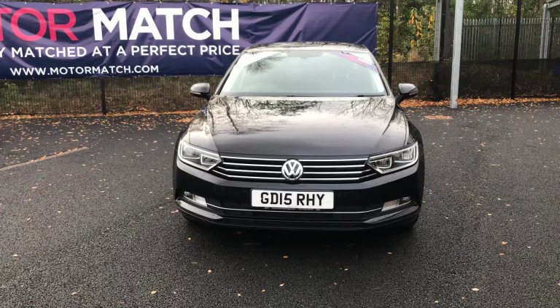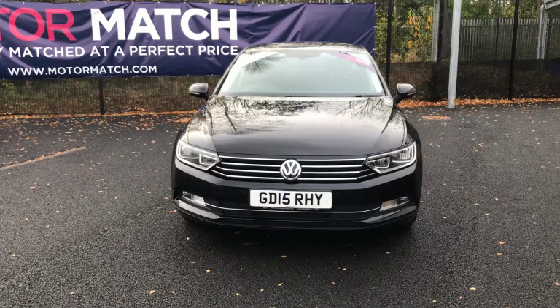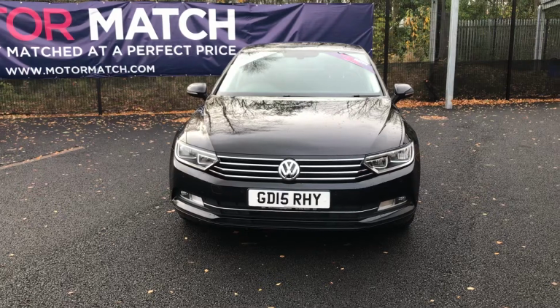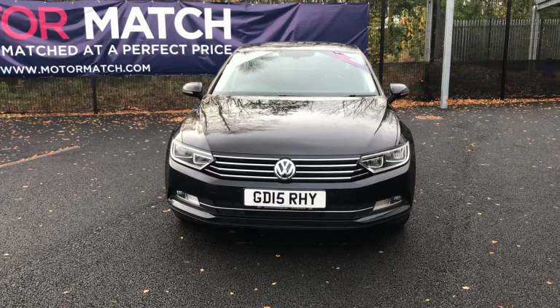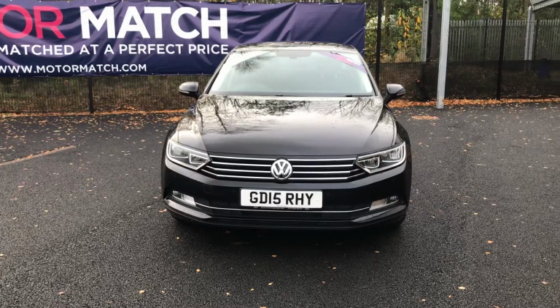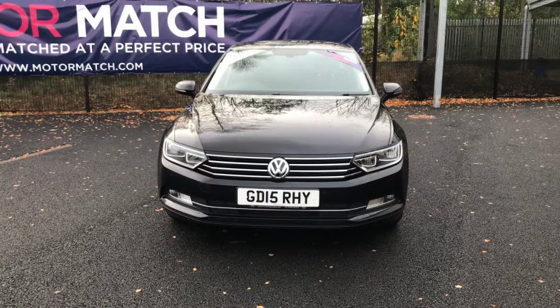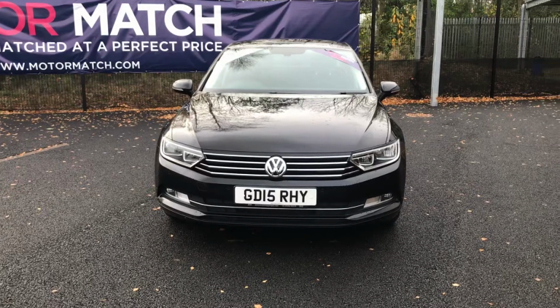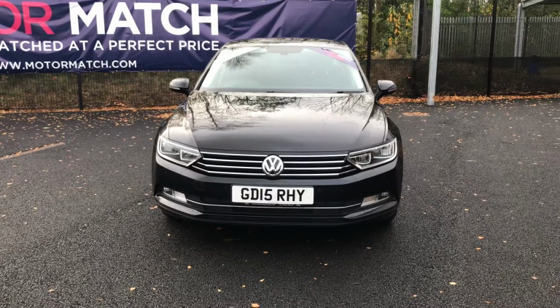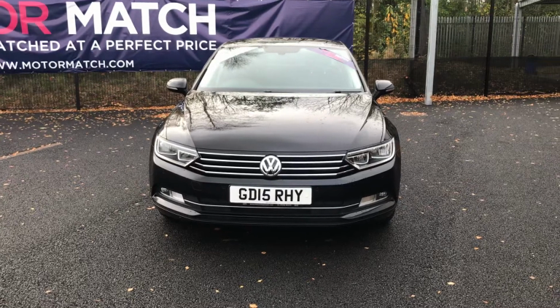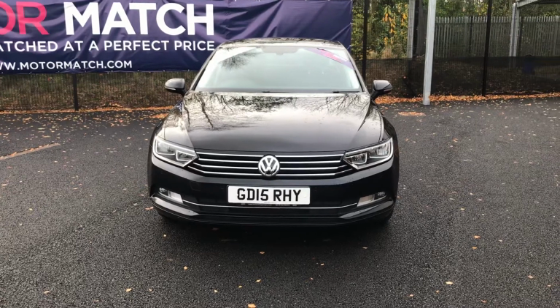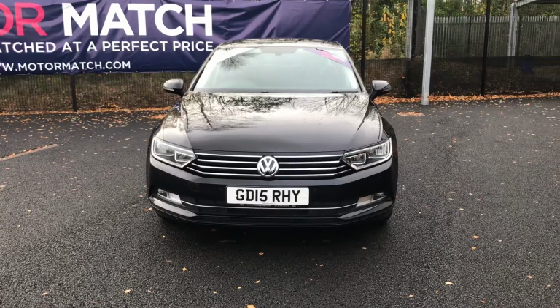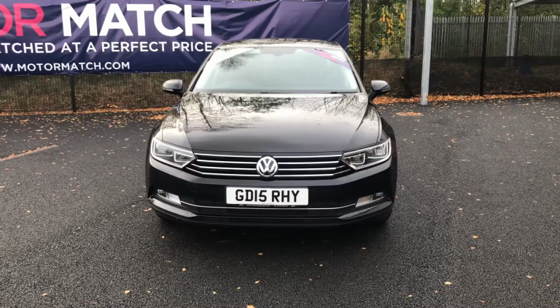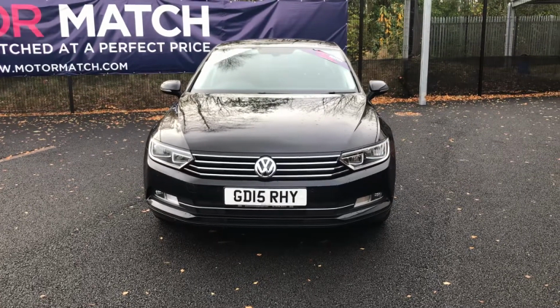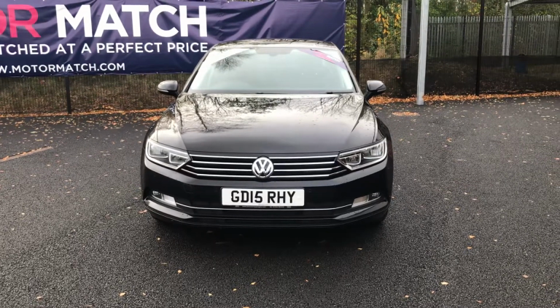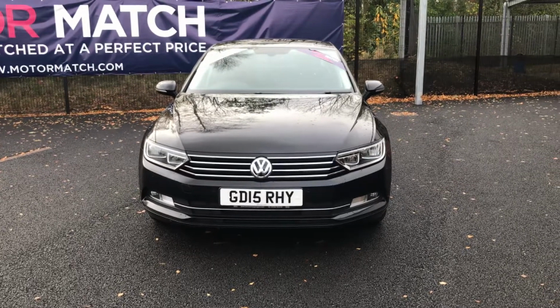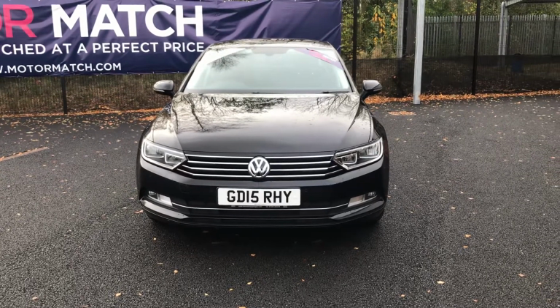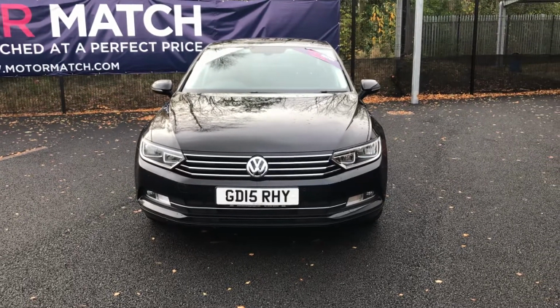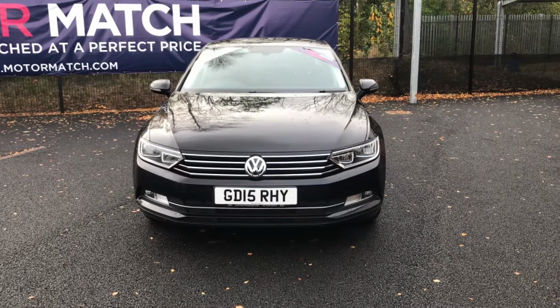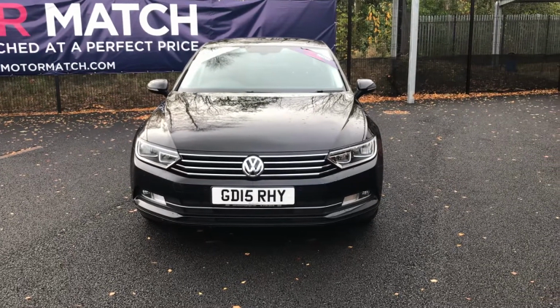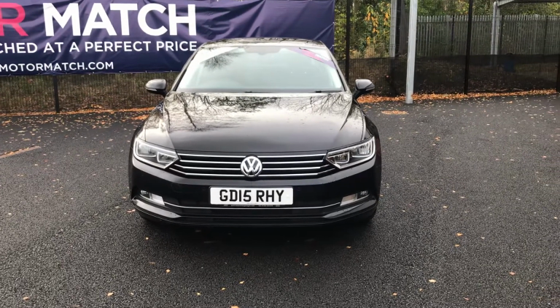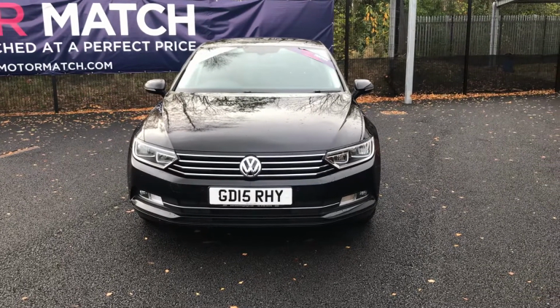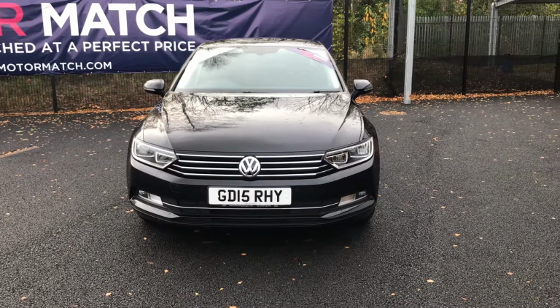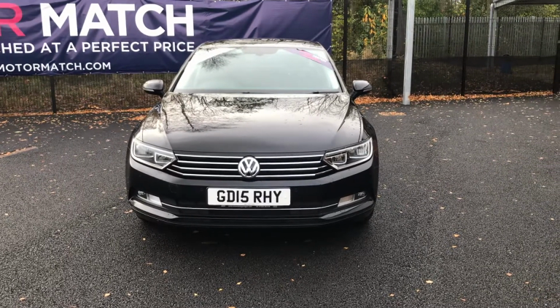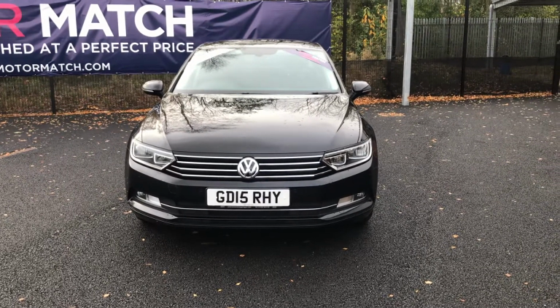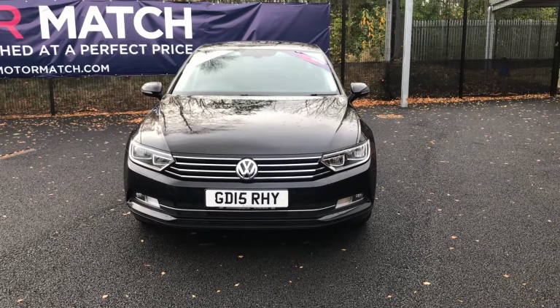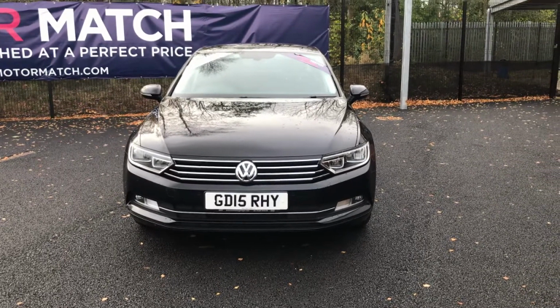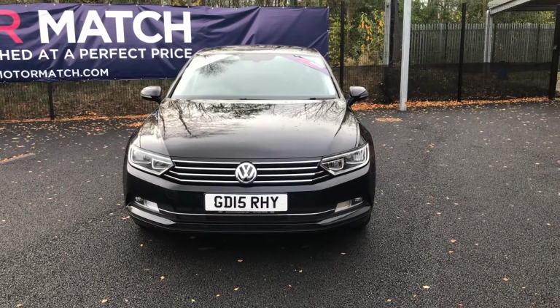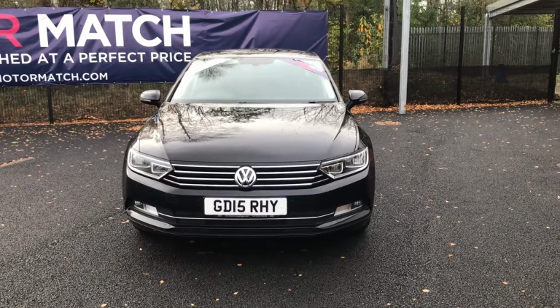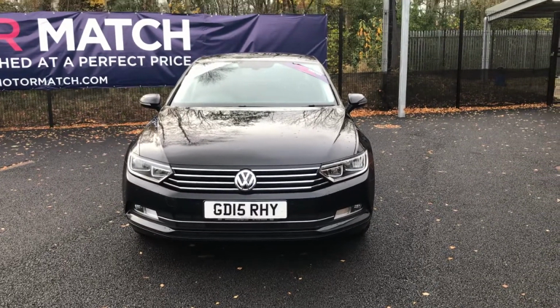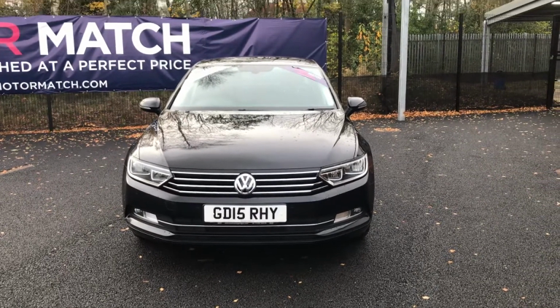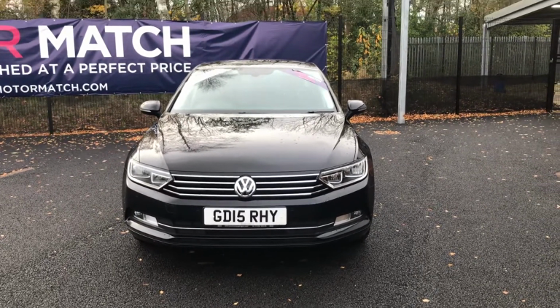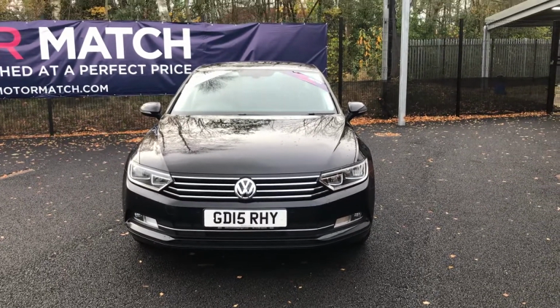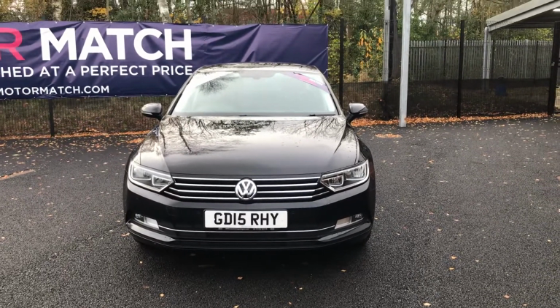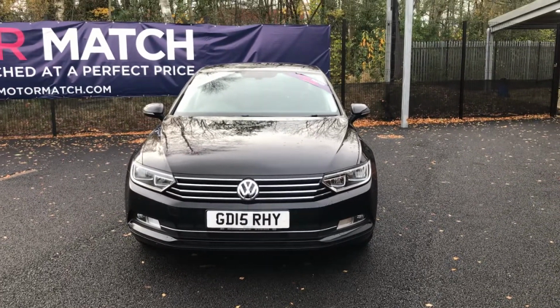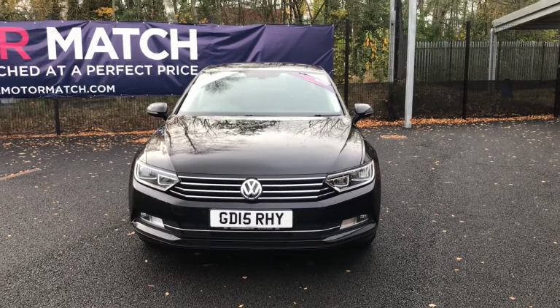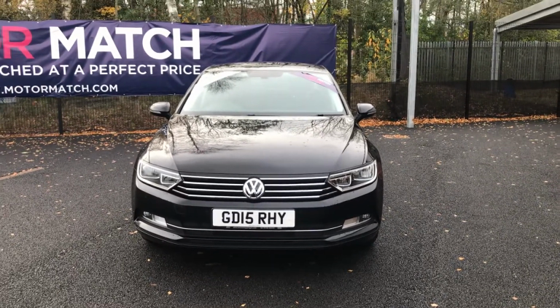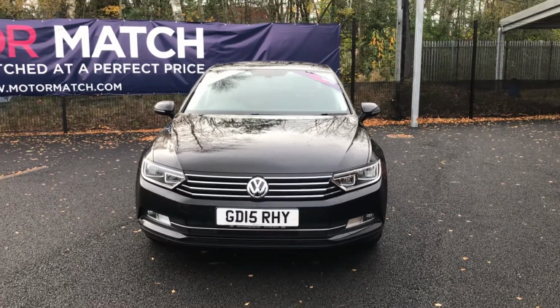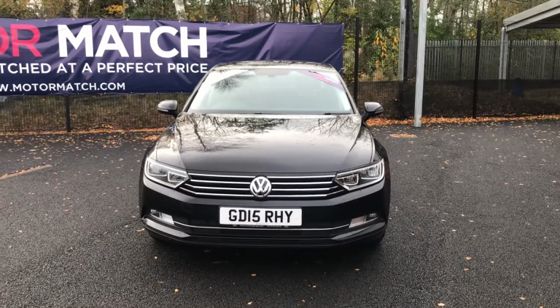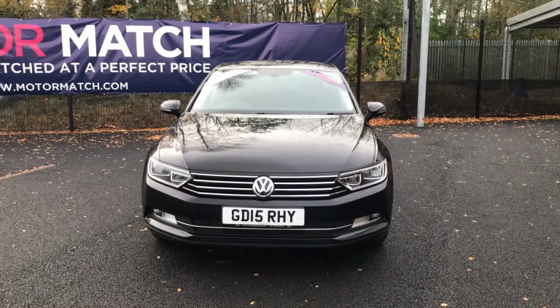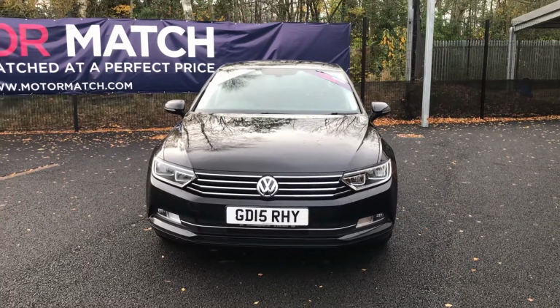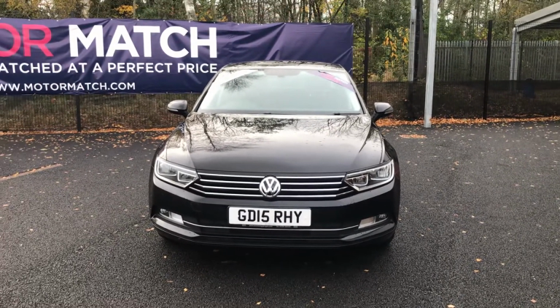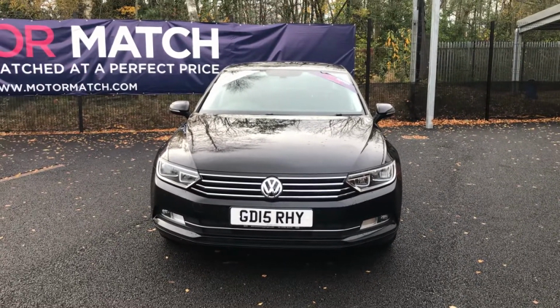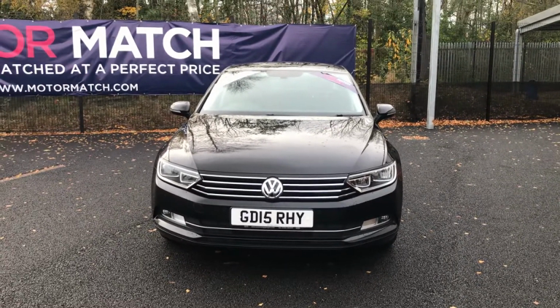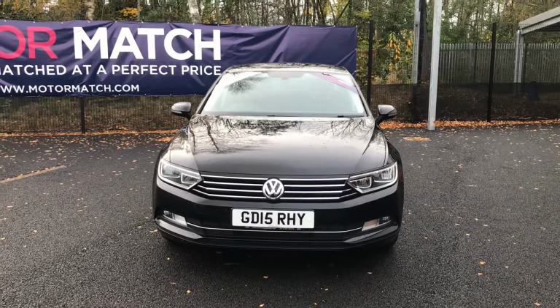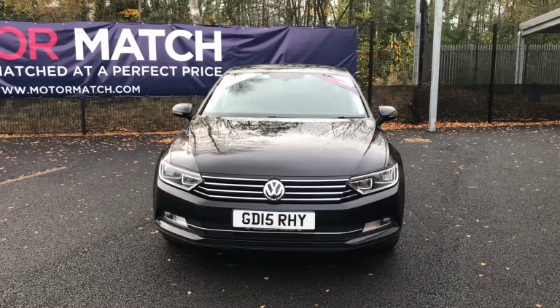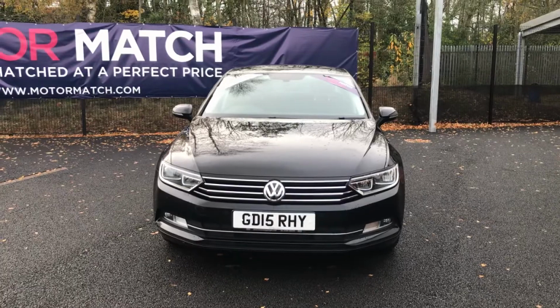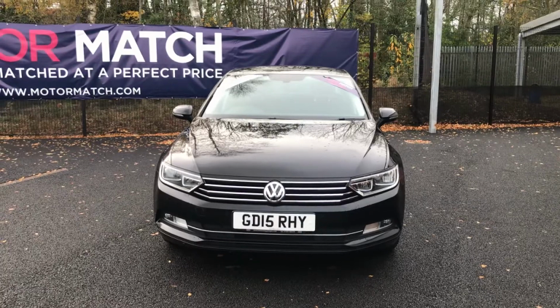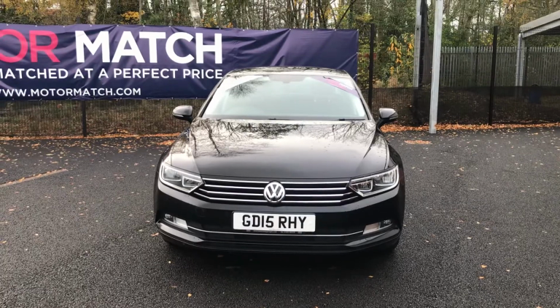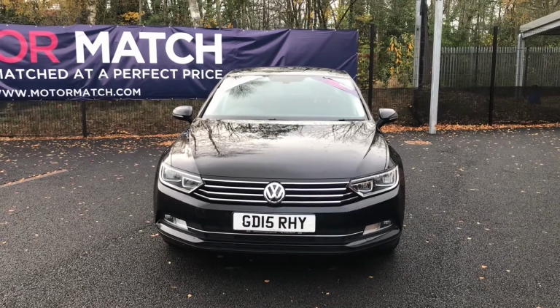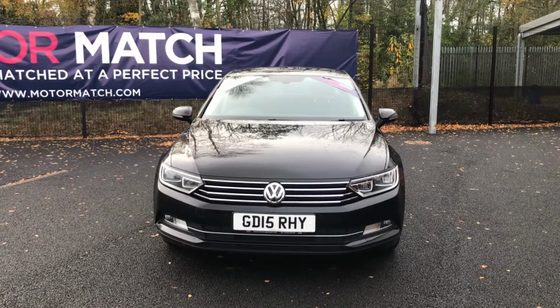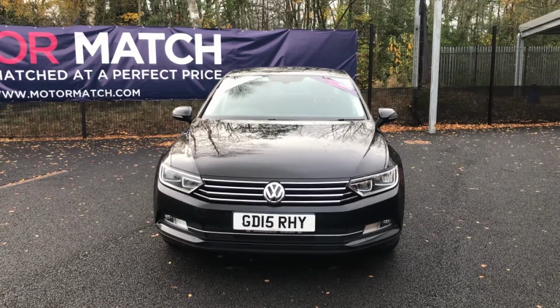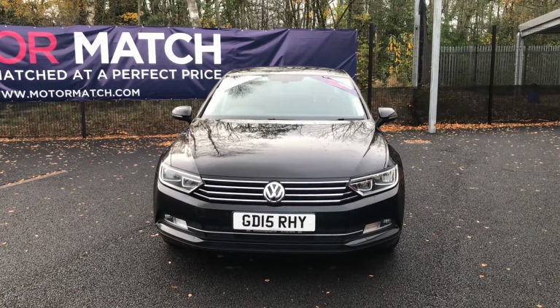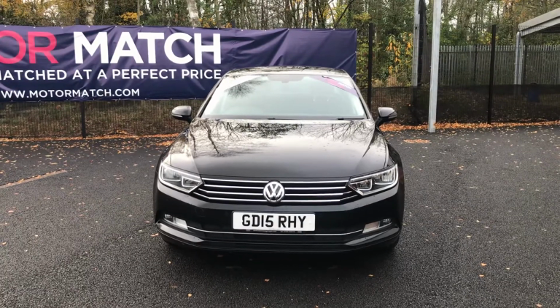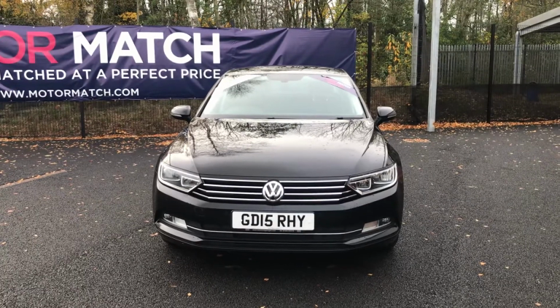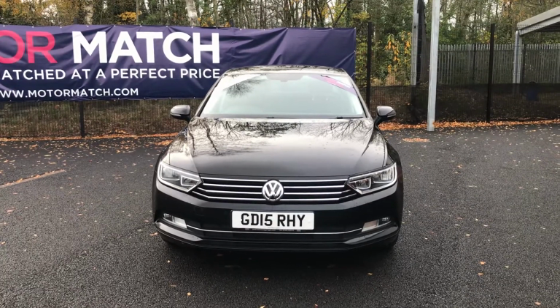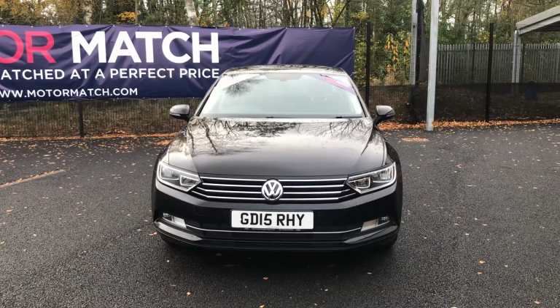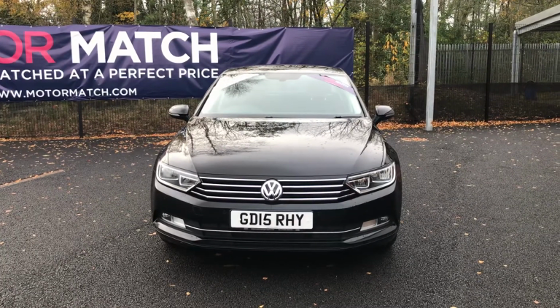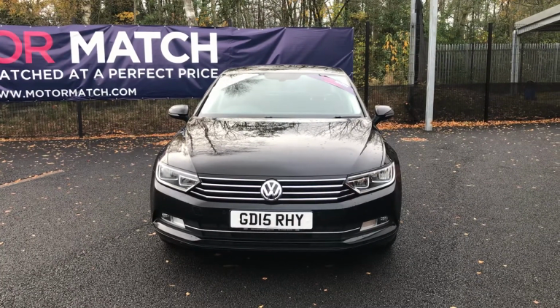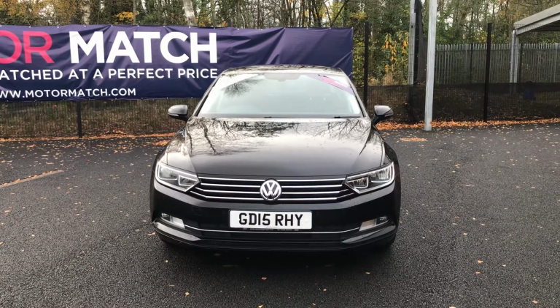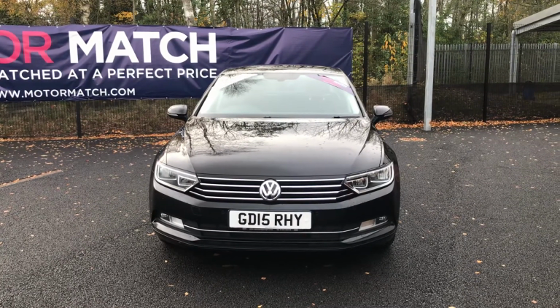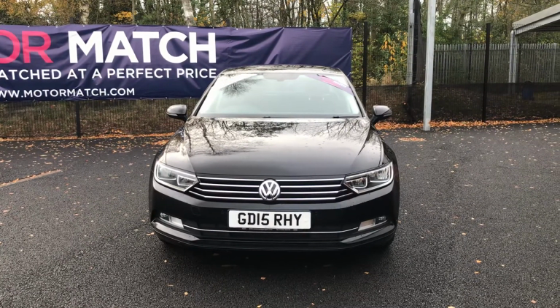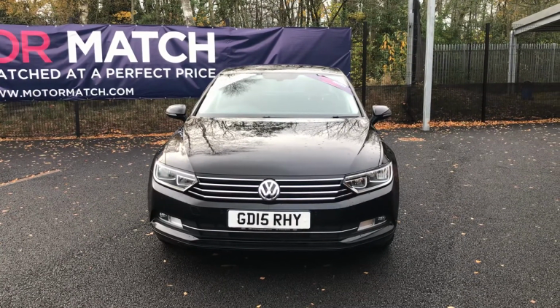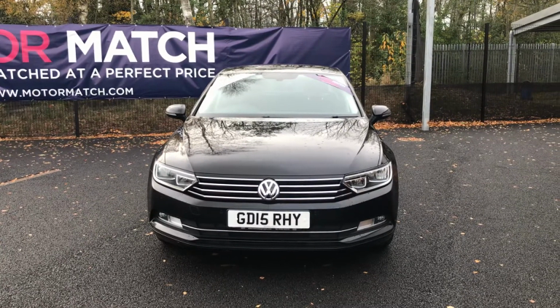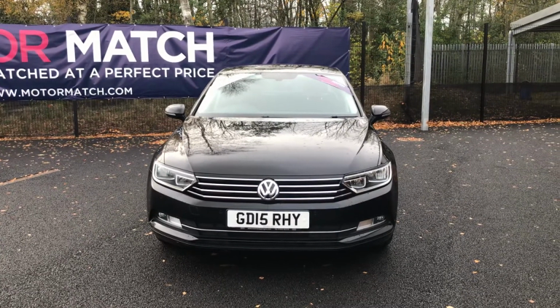Hello and welcome to Motor Match Bulletin. Today we've got this black Volkswagen Passat TDI Blue Motion Tech SE for you.